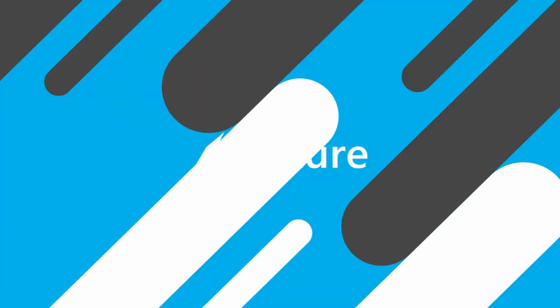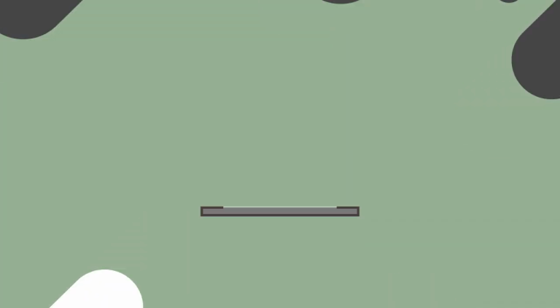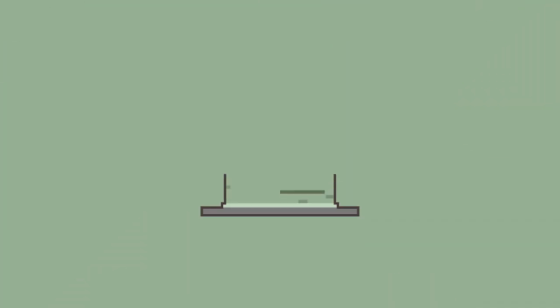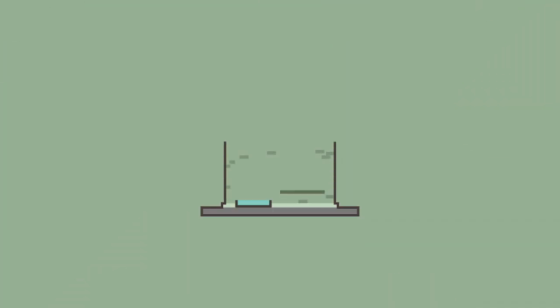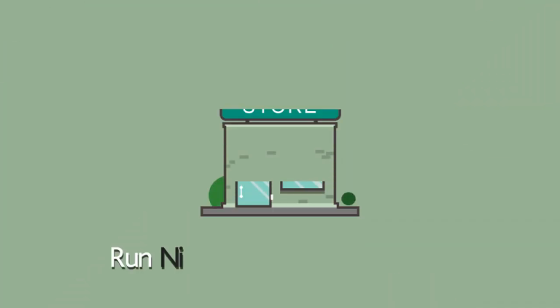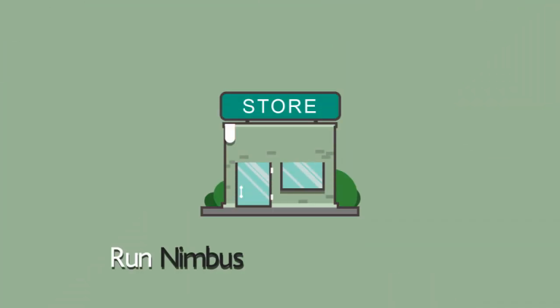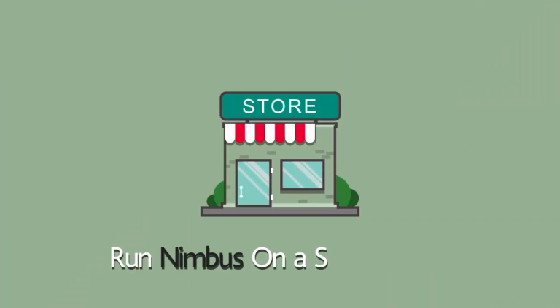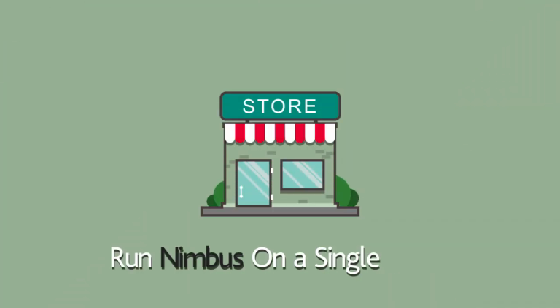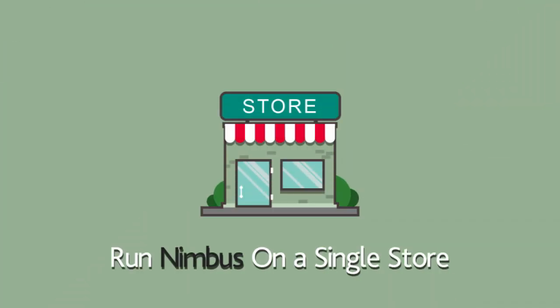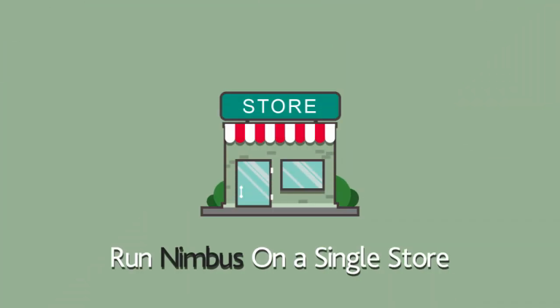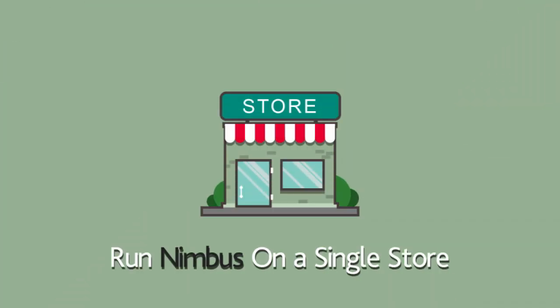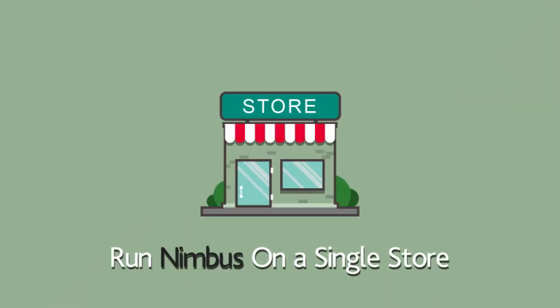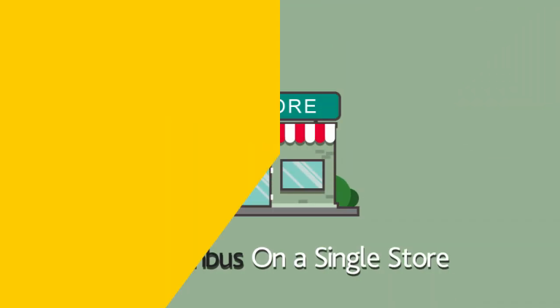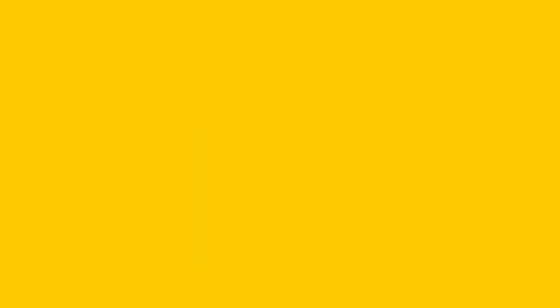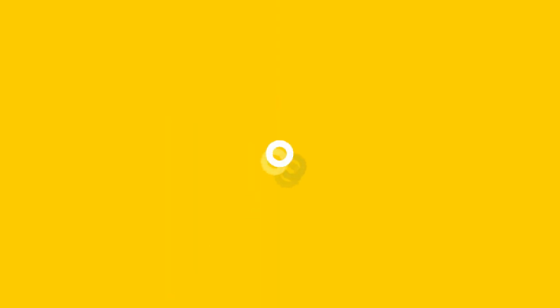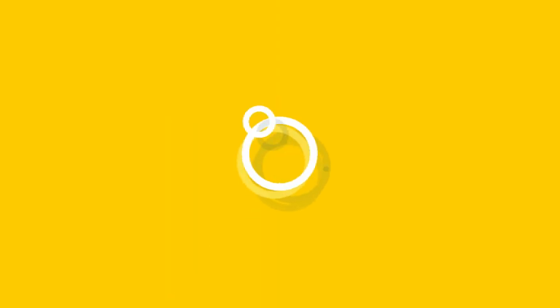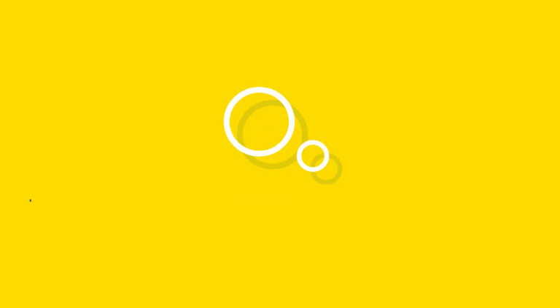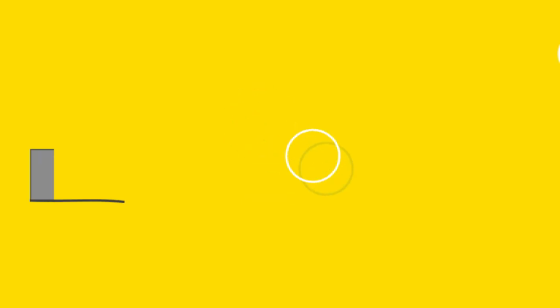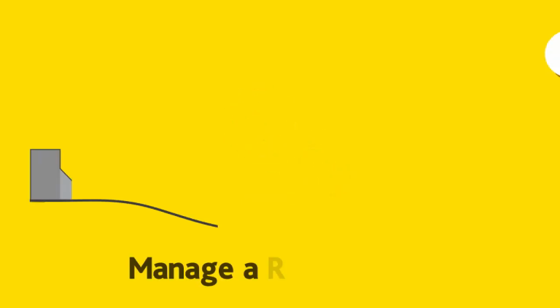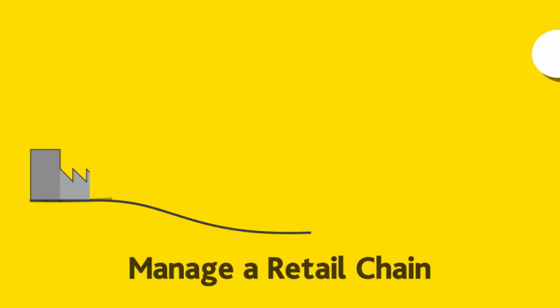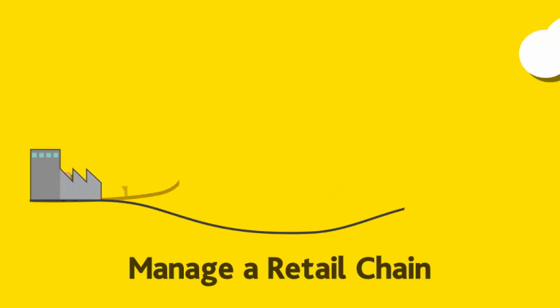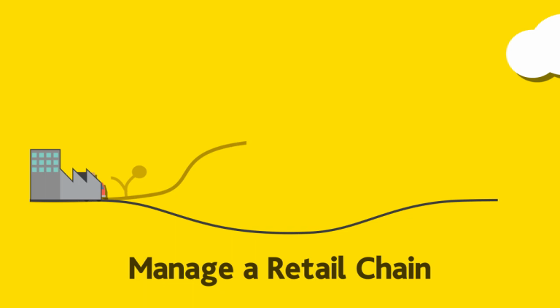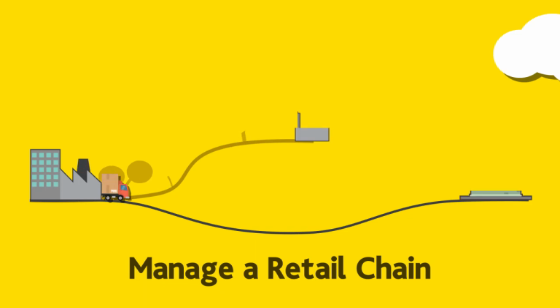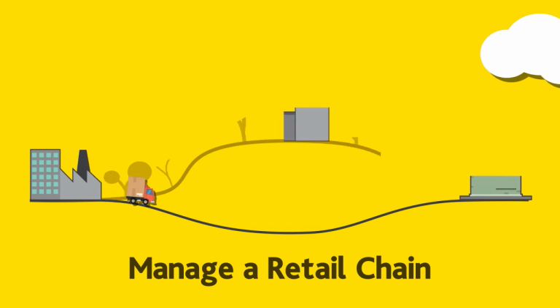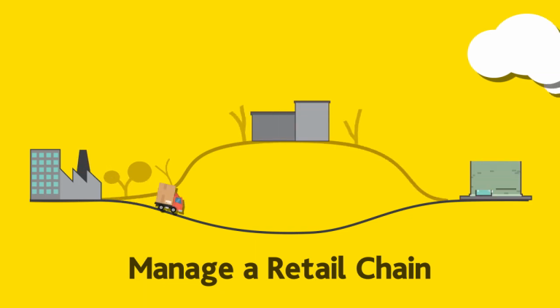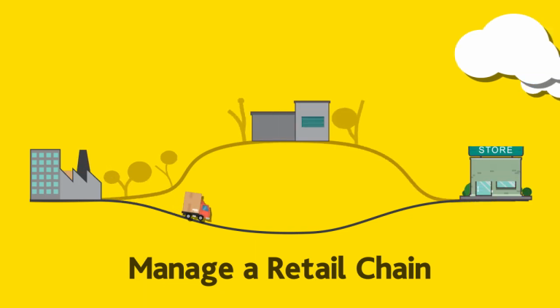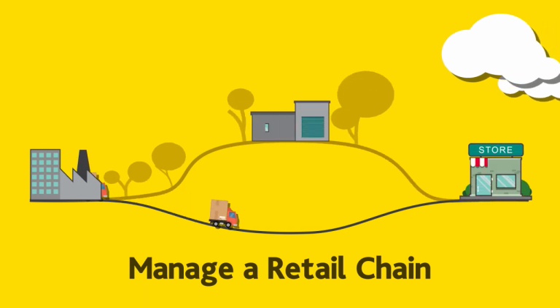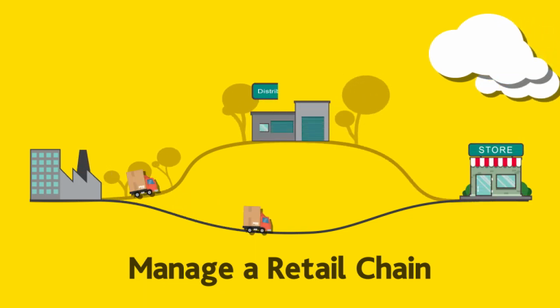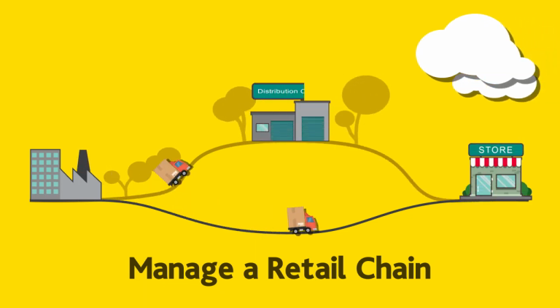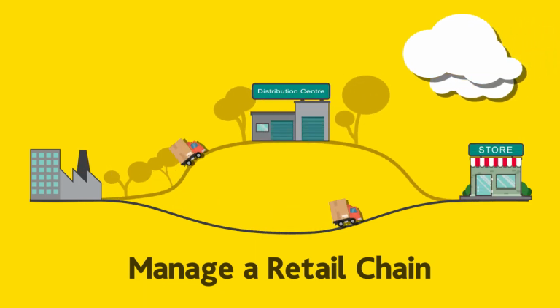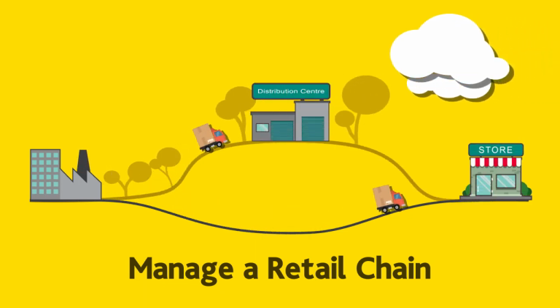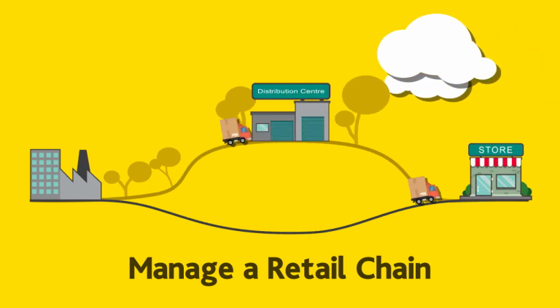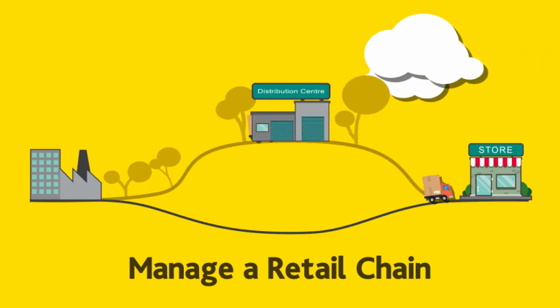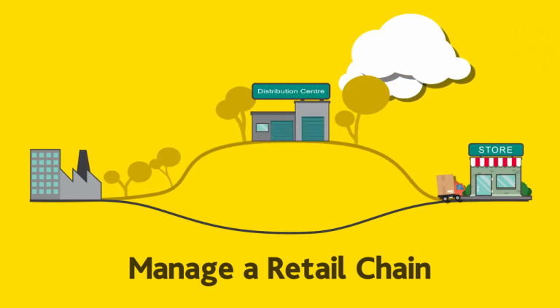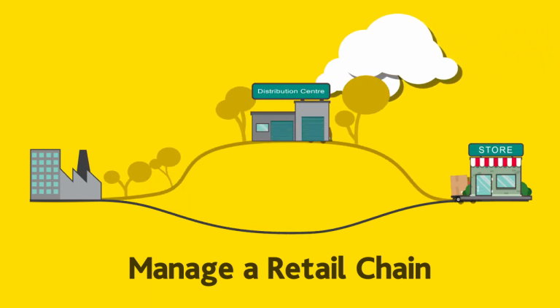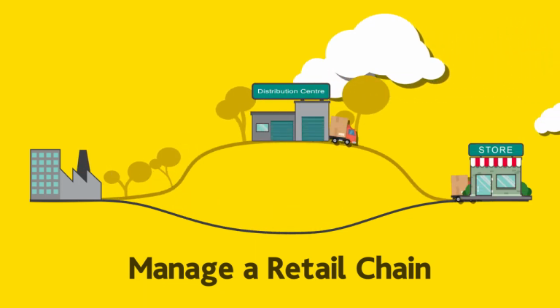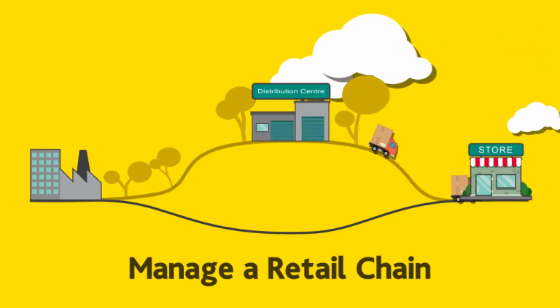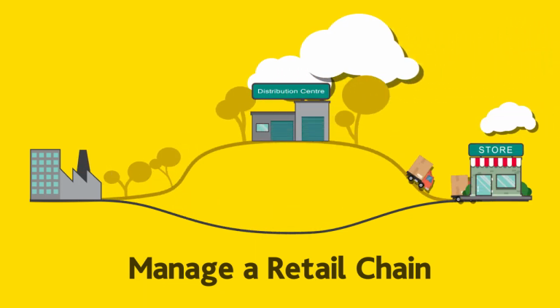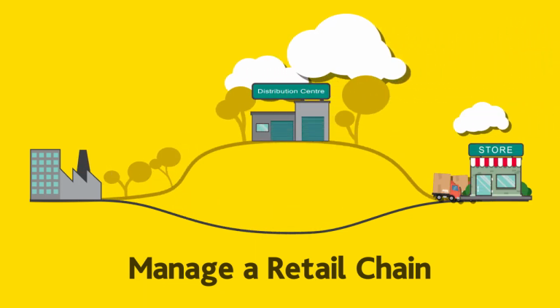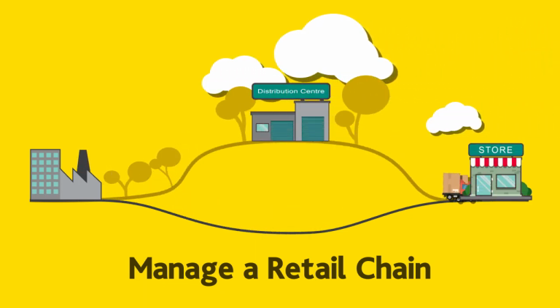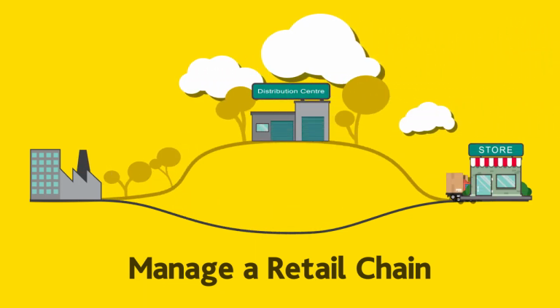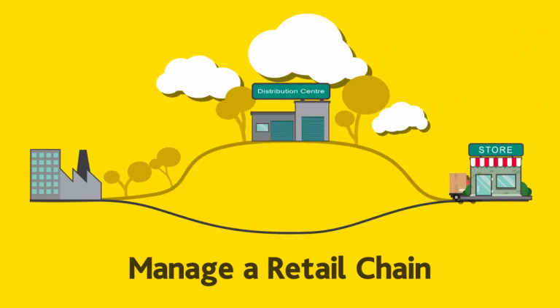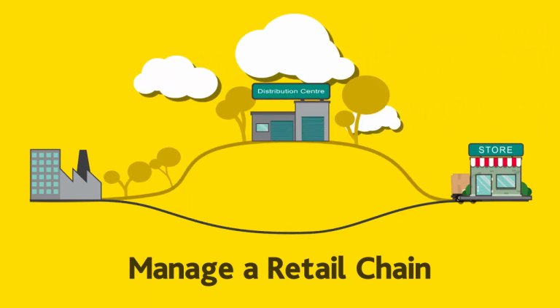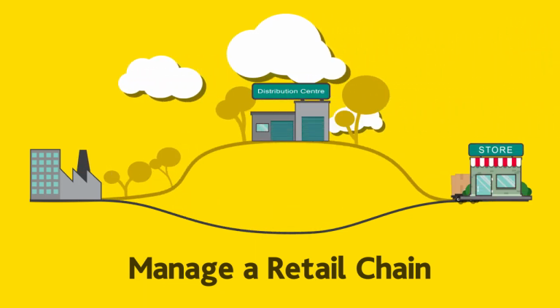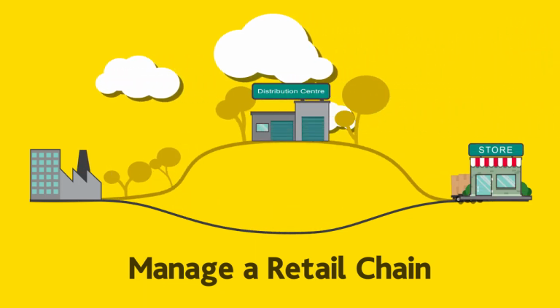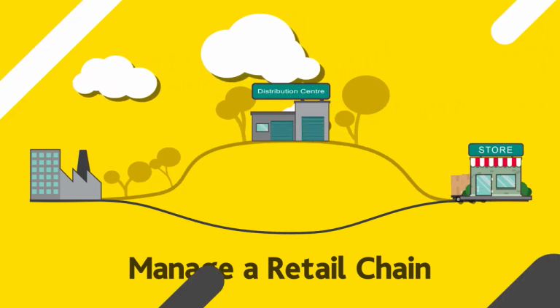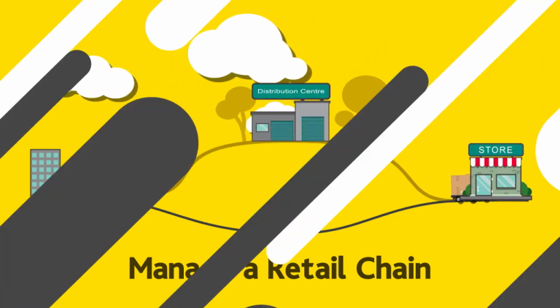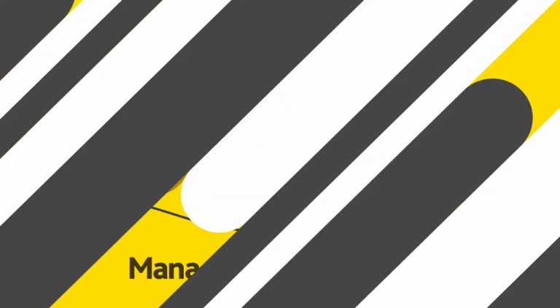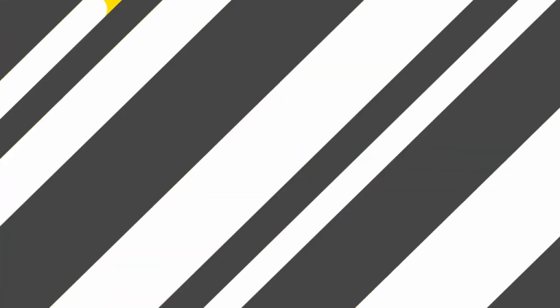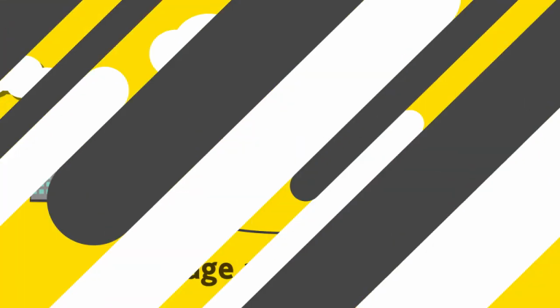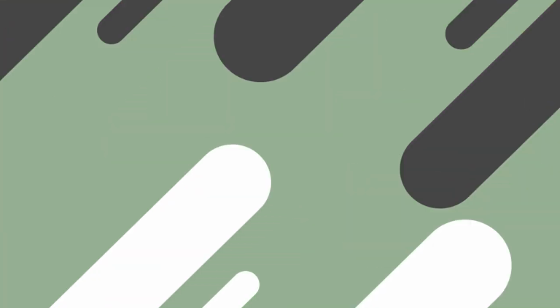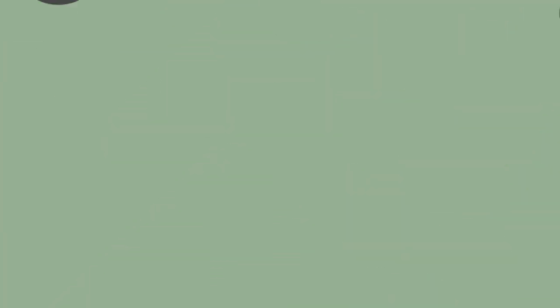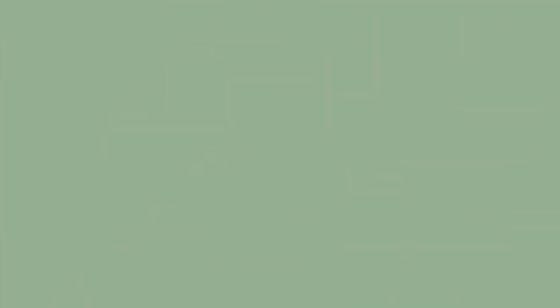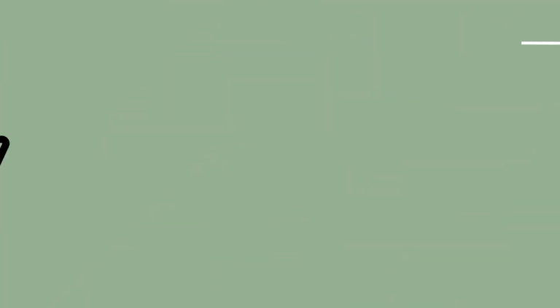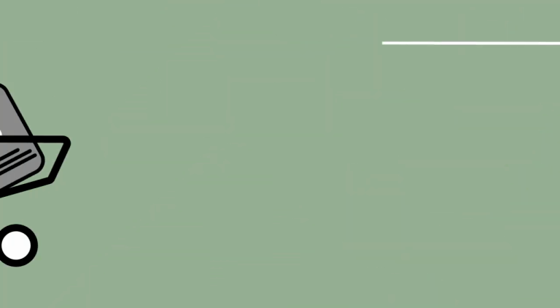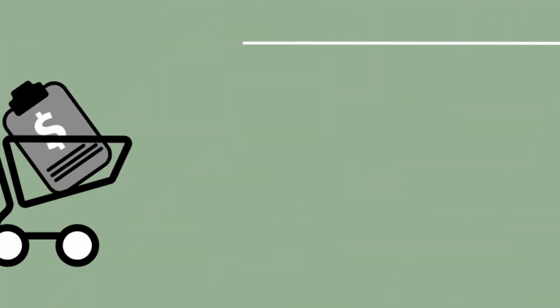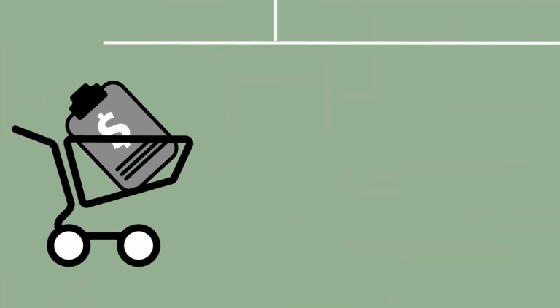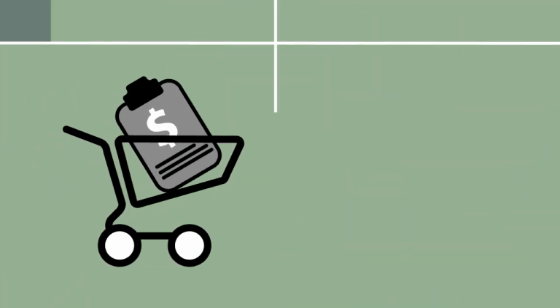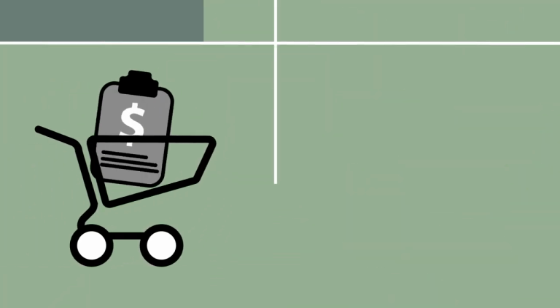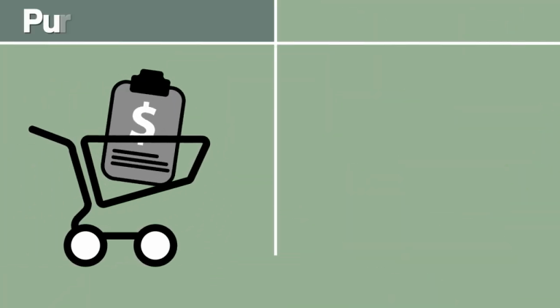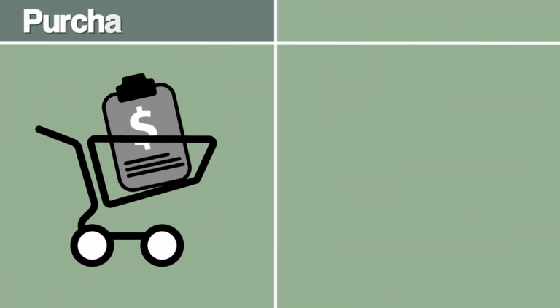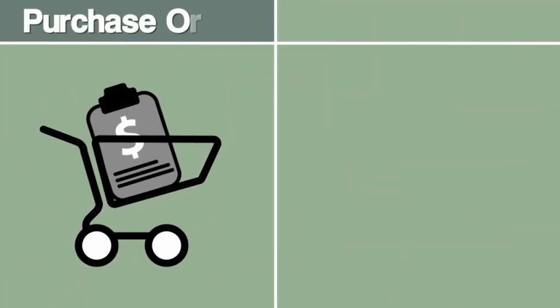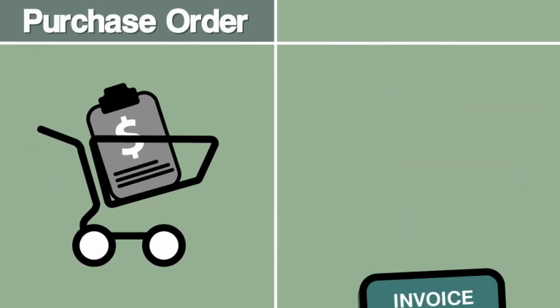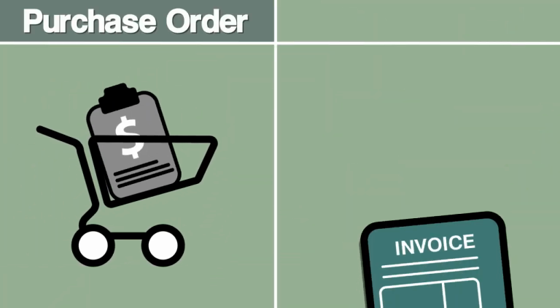Run on single stores or manage a retail chain. Complete retail management from purchase order to customer receipt.